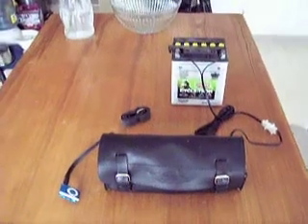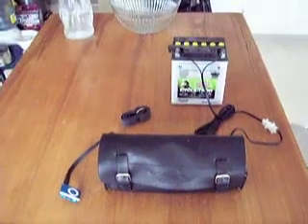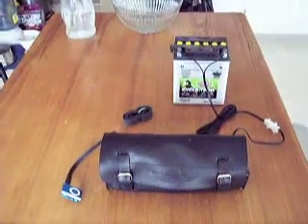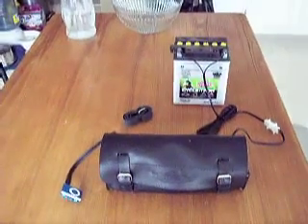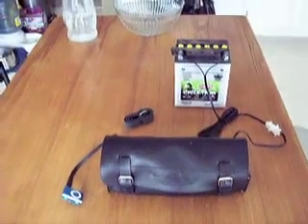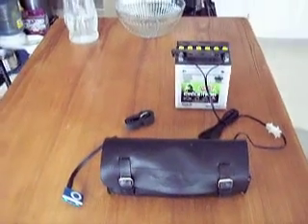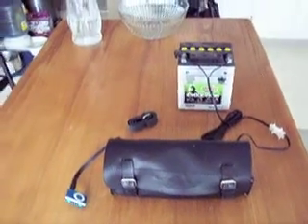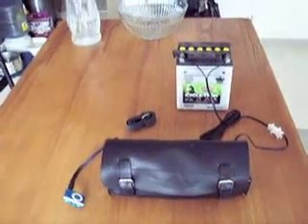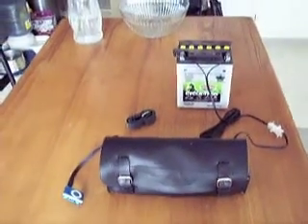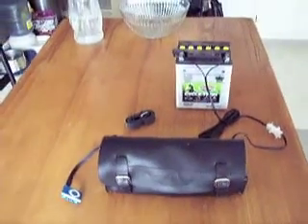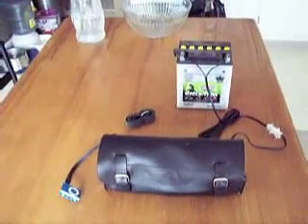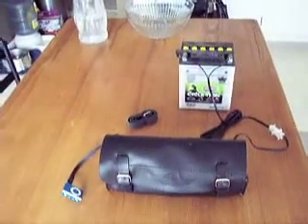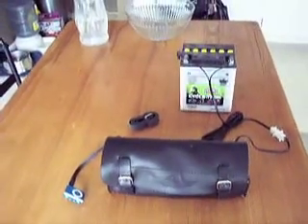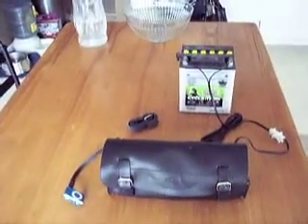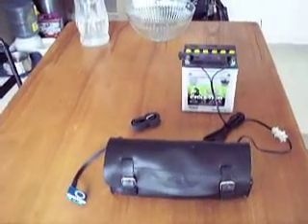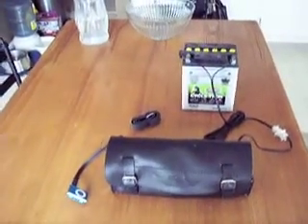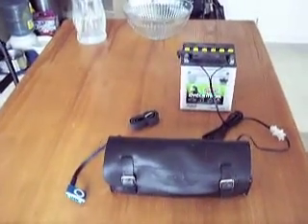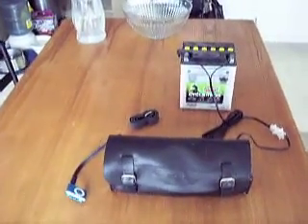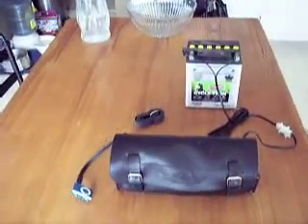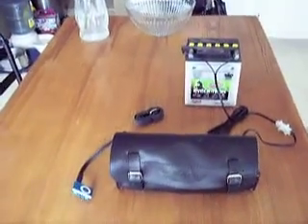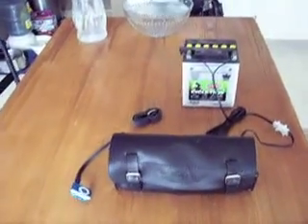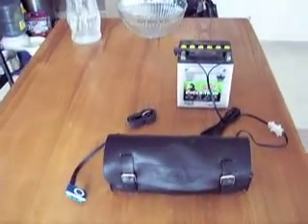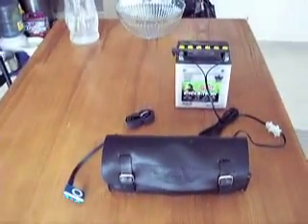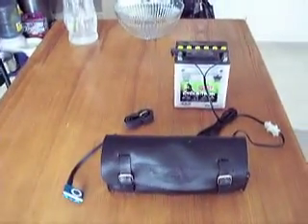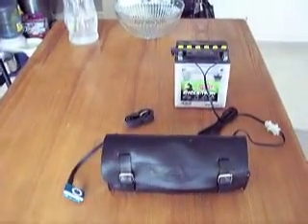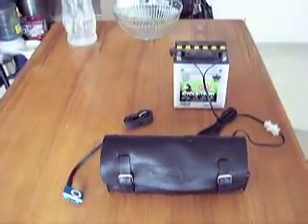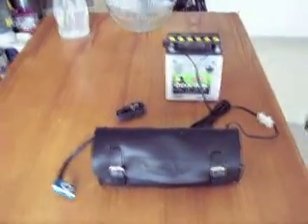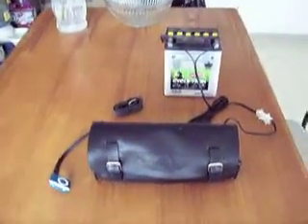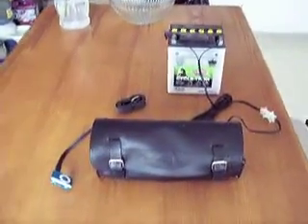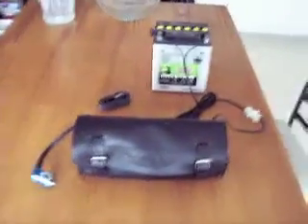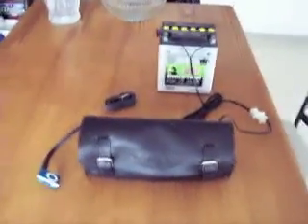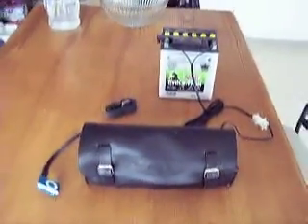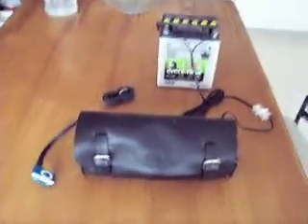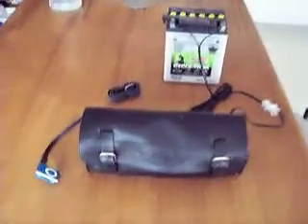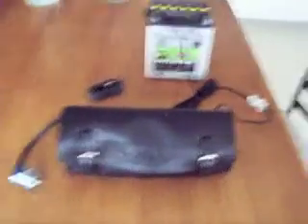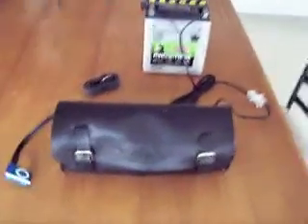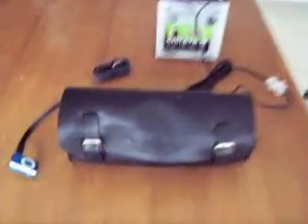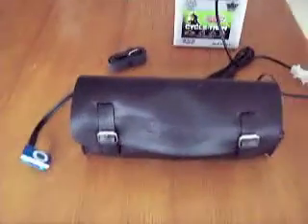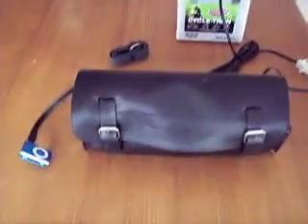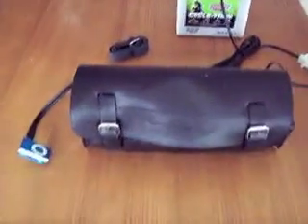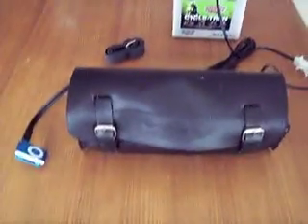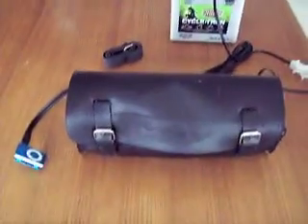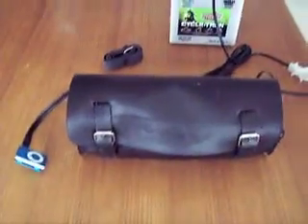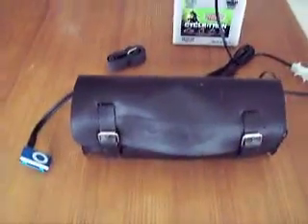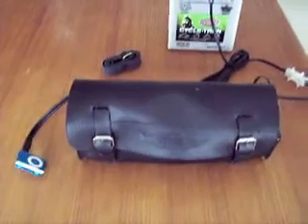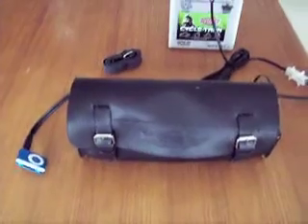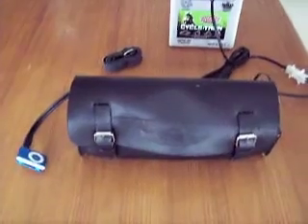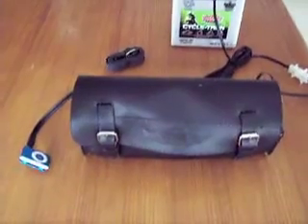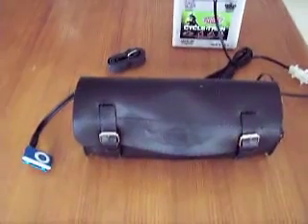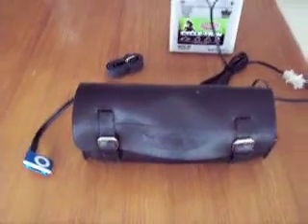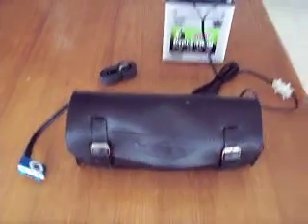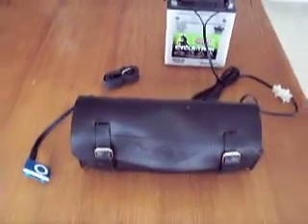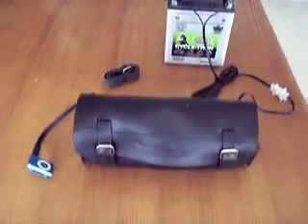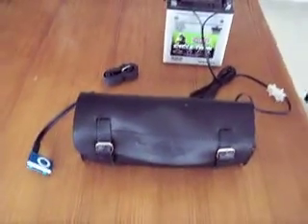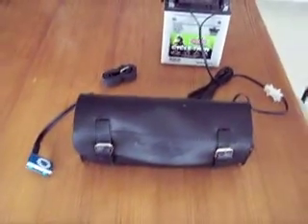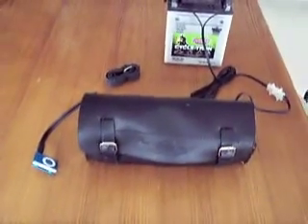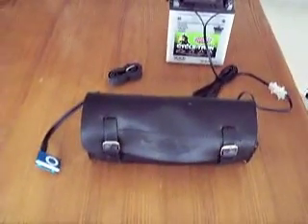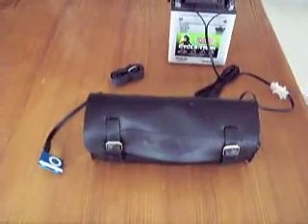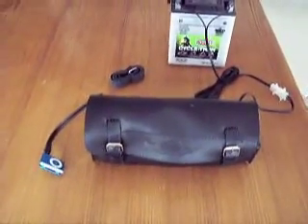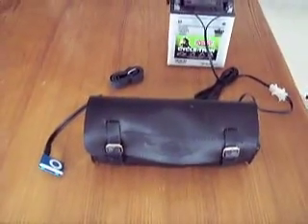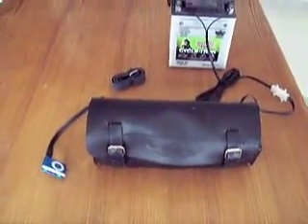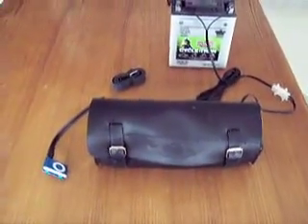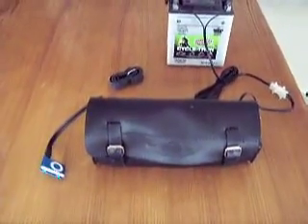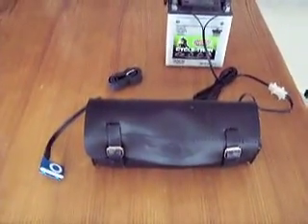Well, here it is — it's a fork bag stereo. This one's obviously going on a Harley; you can see the Harley emblem on the bag here.